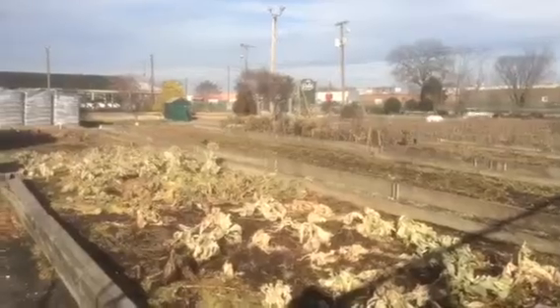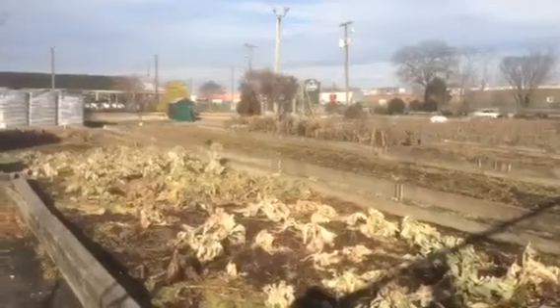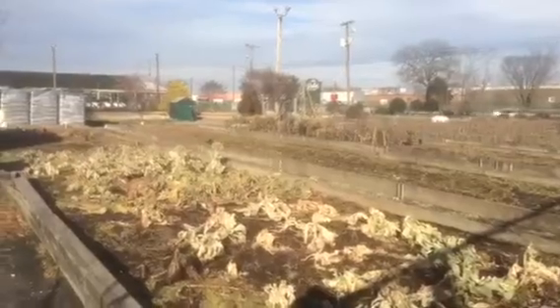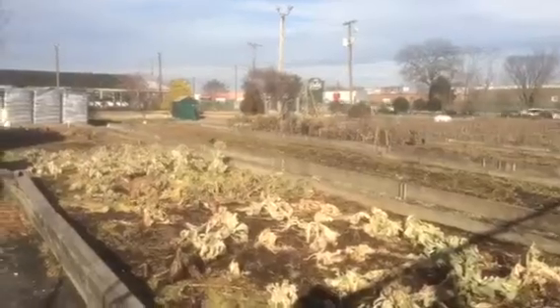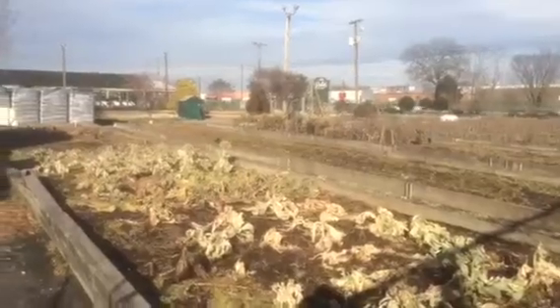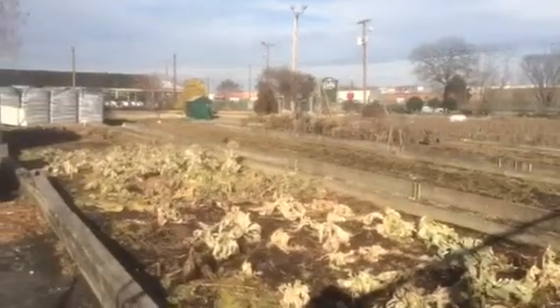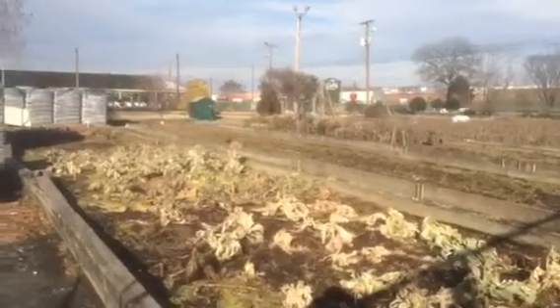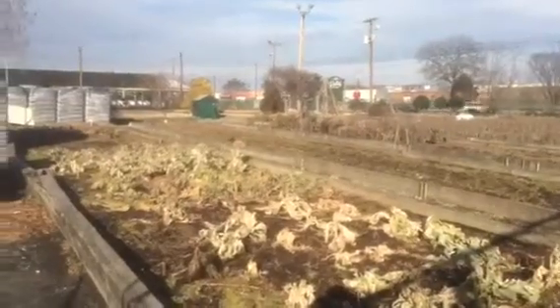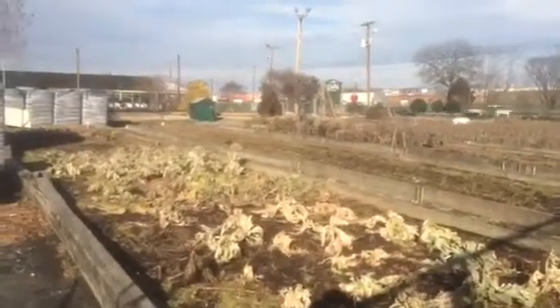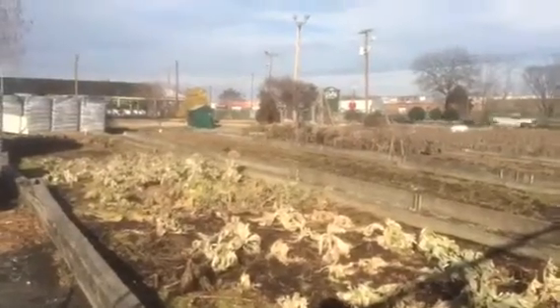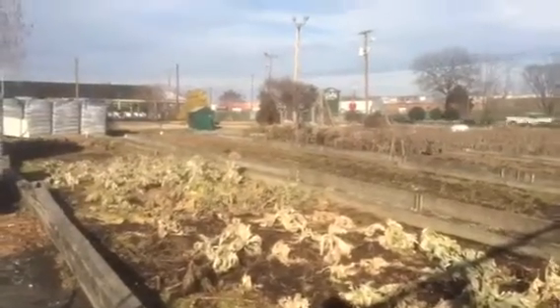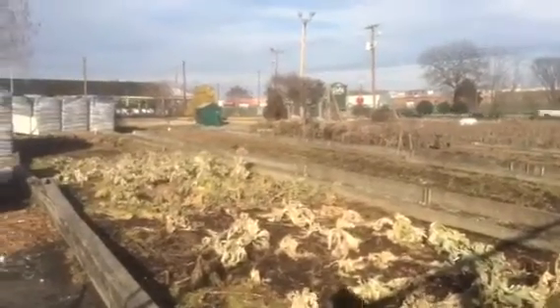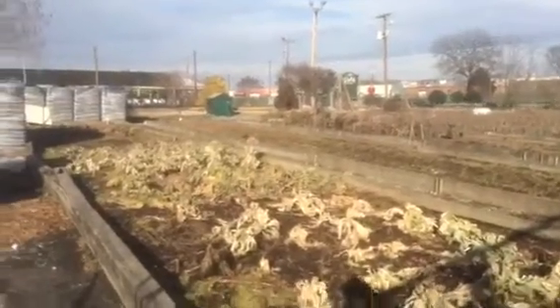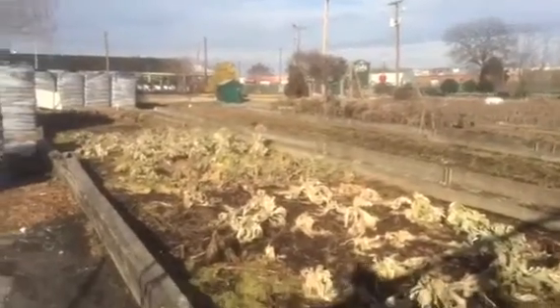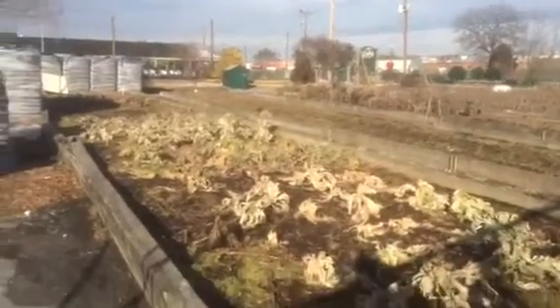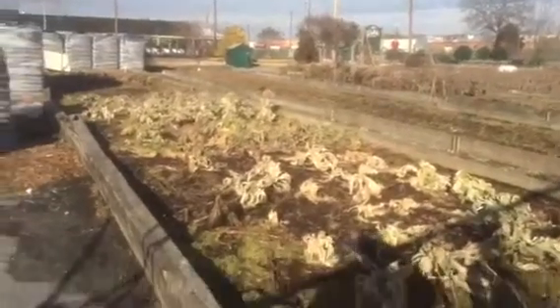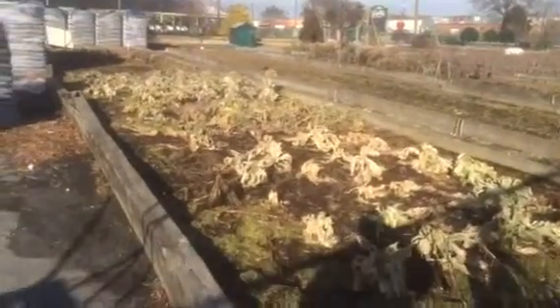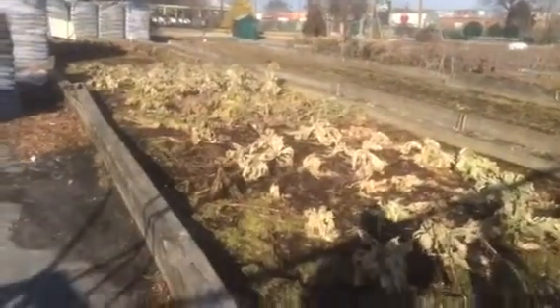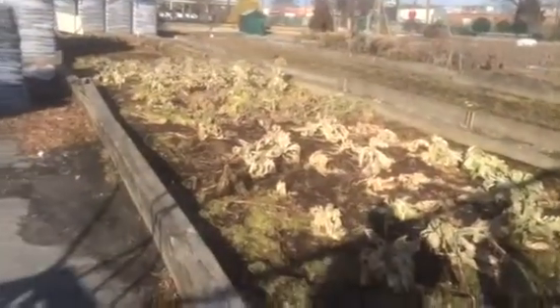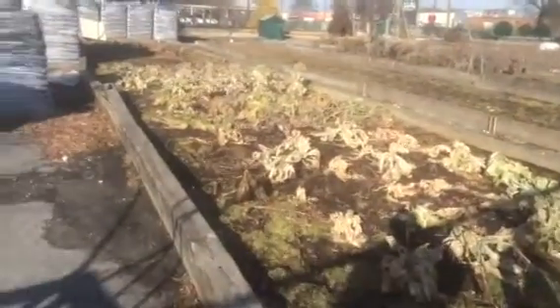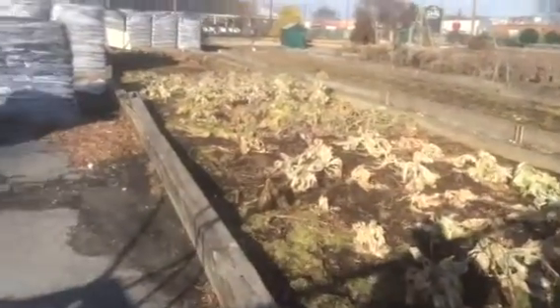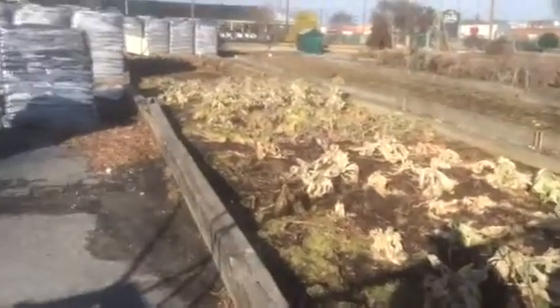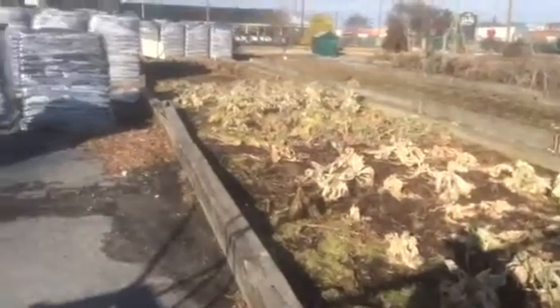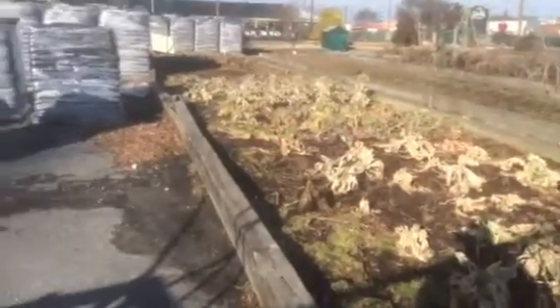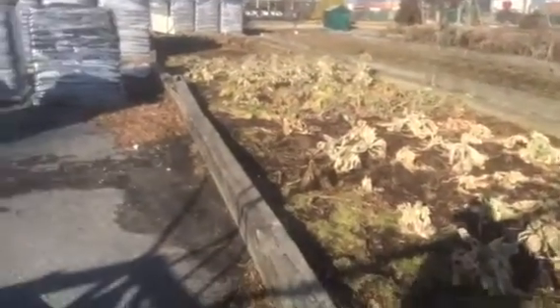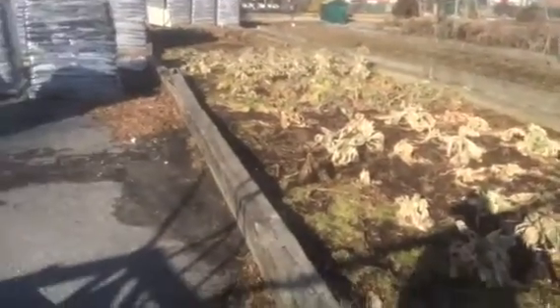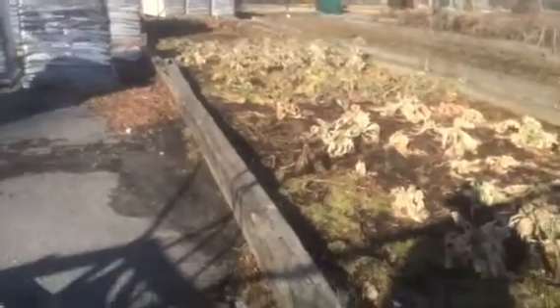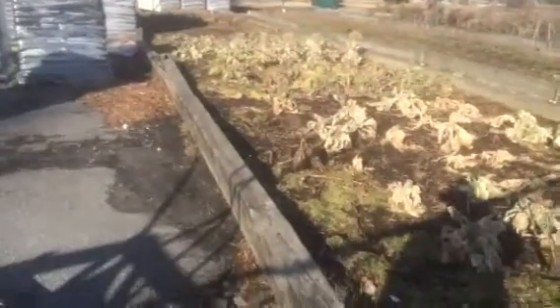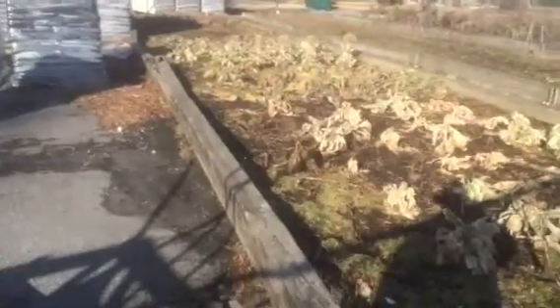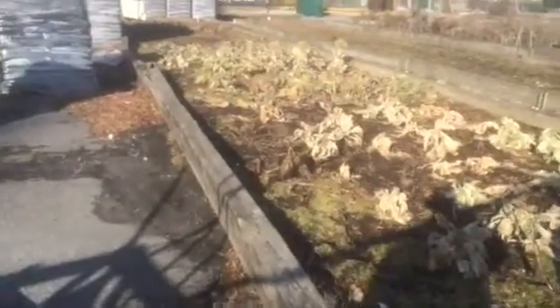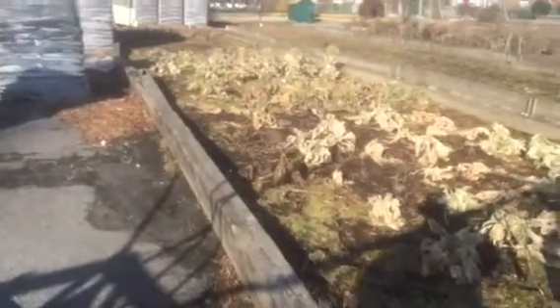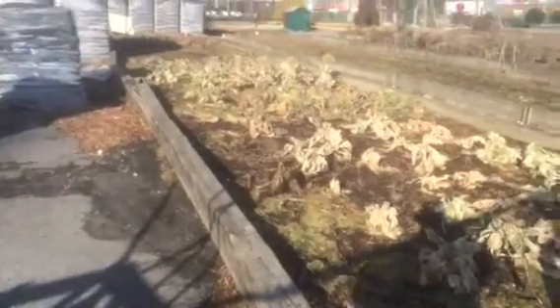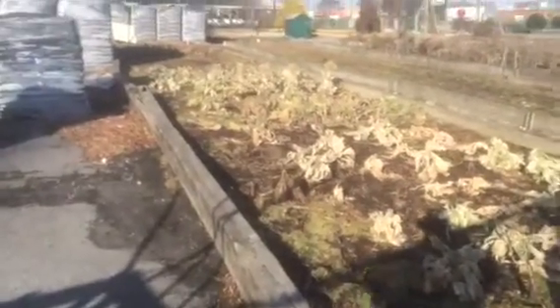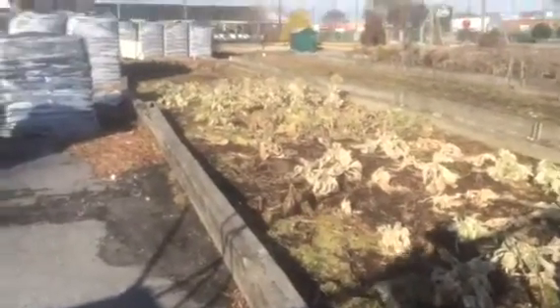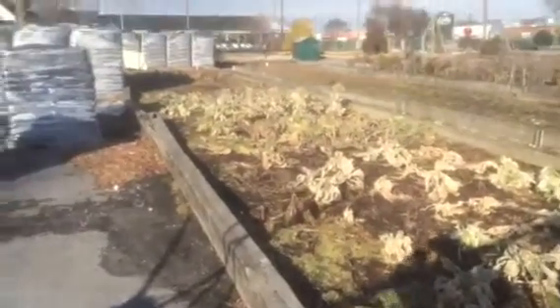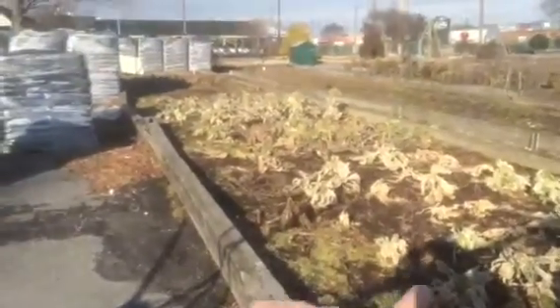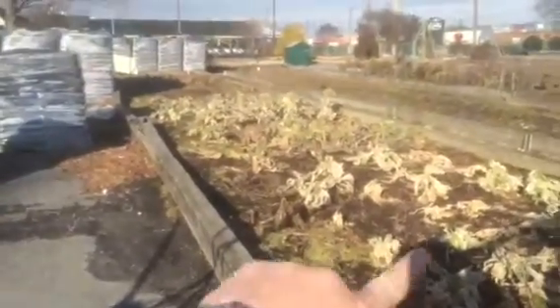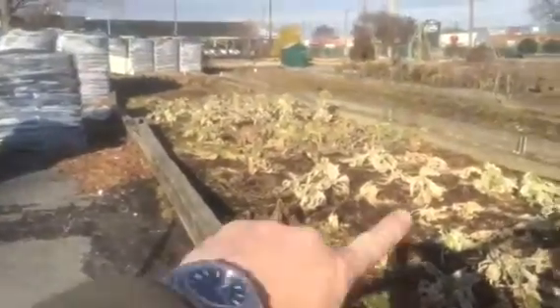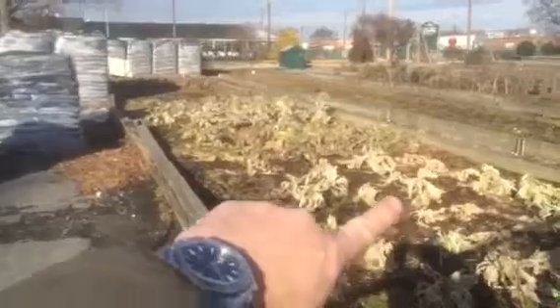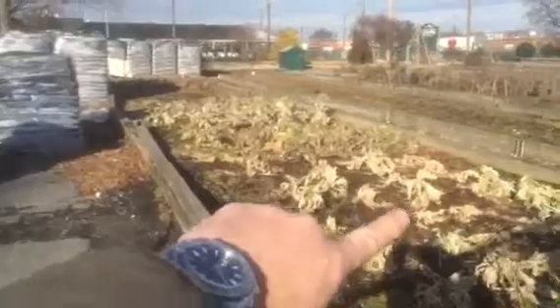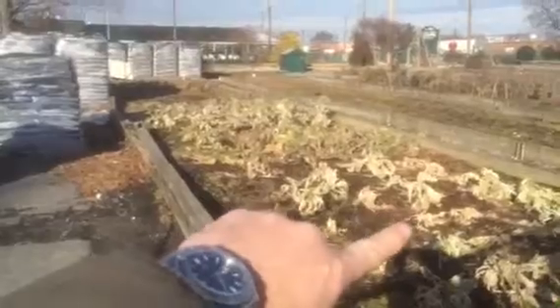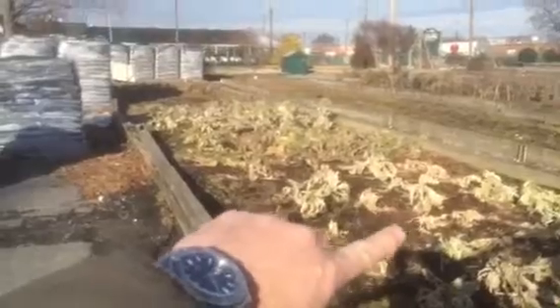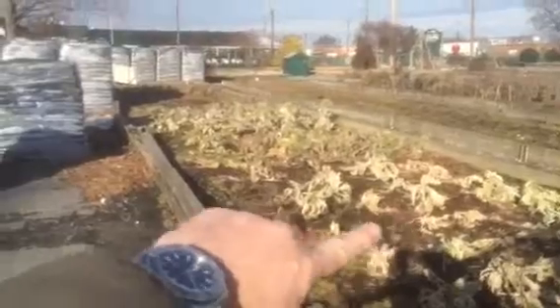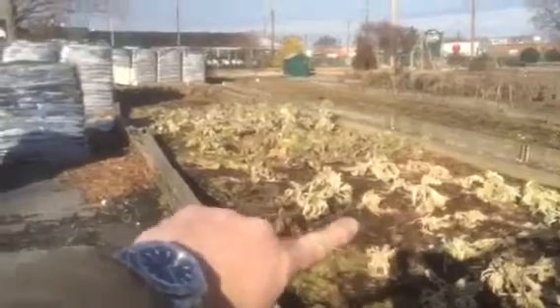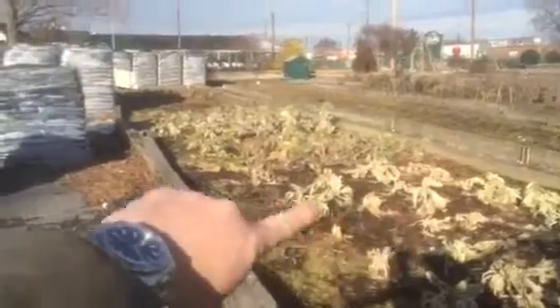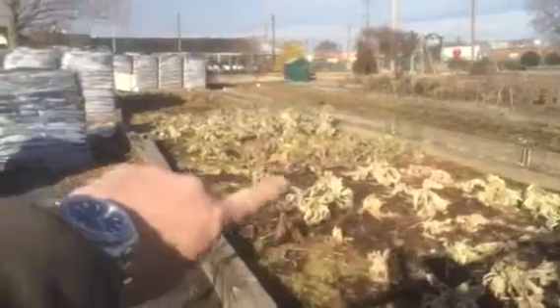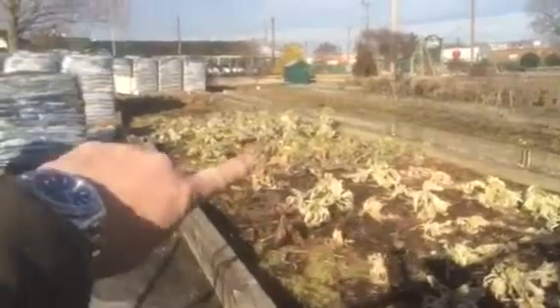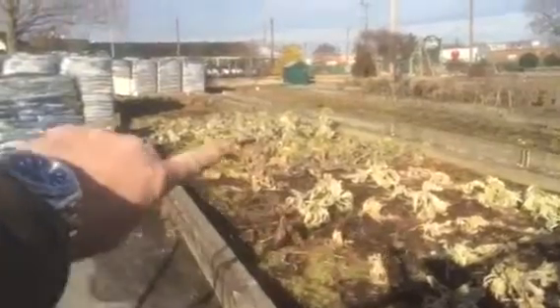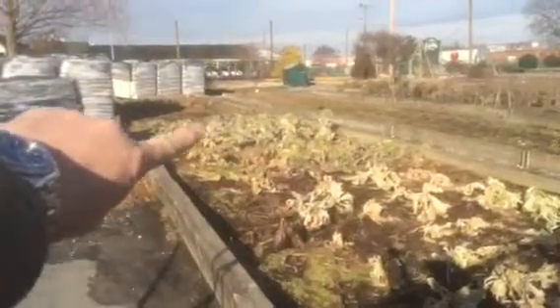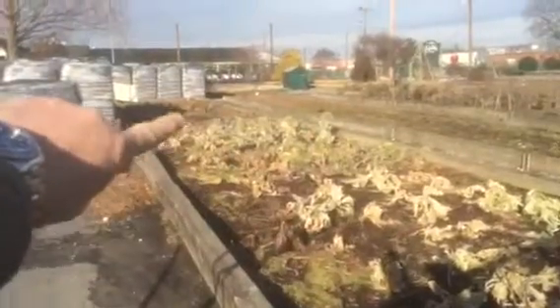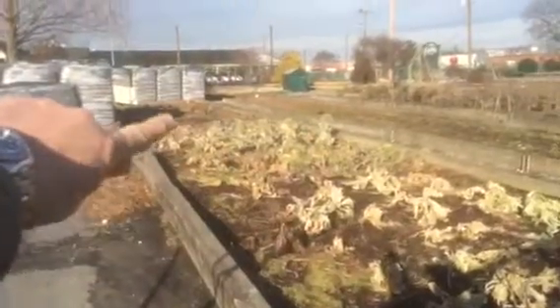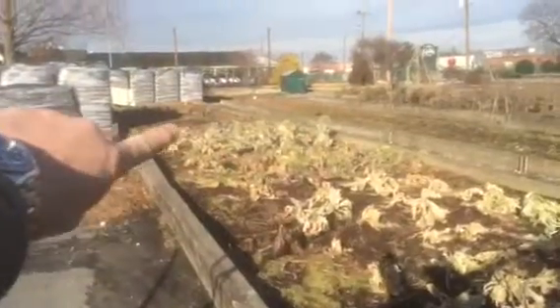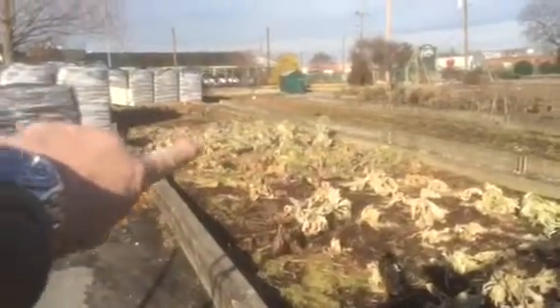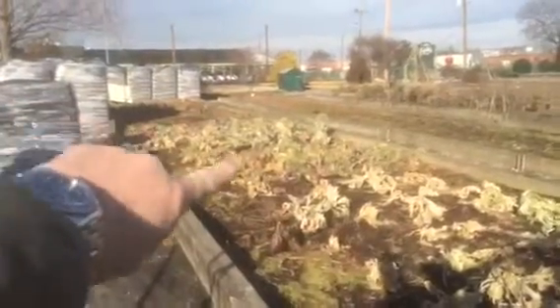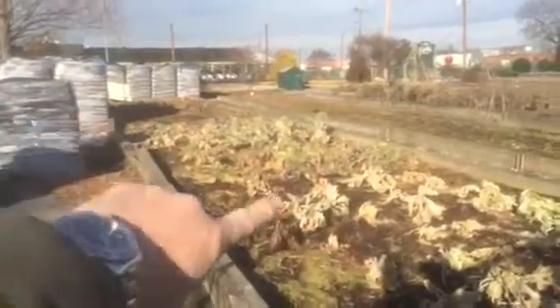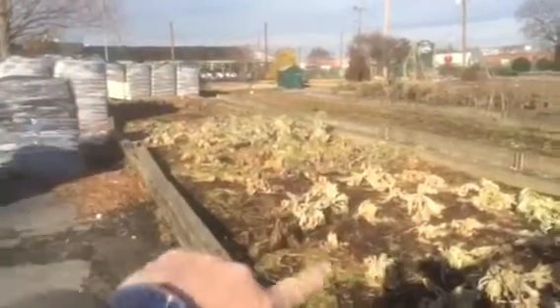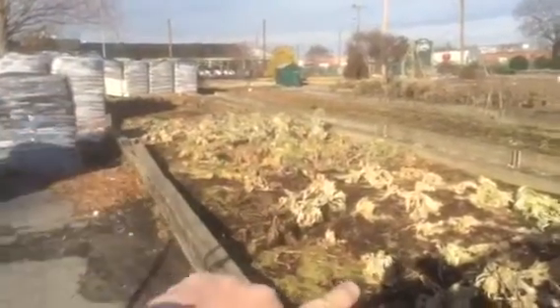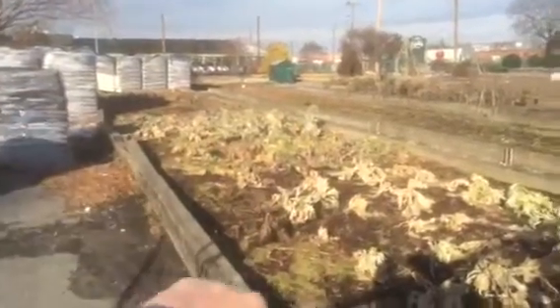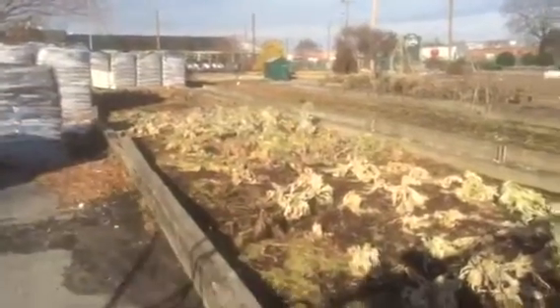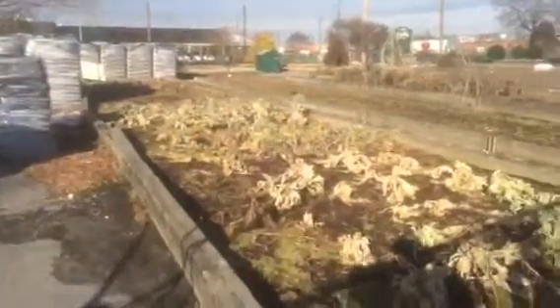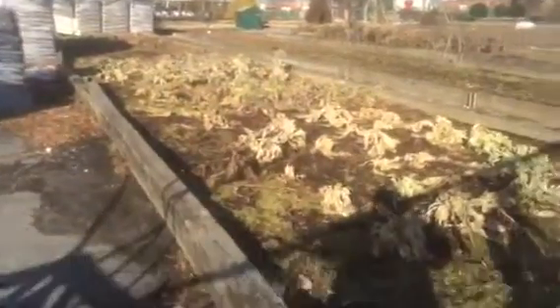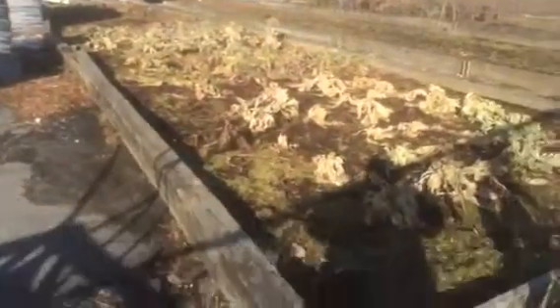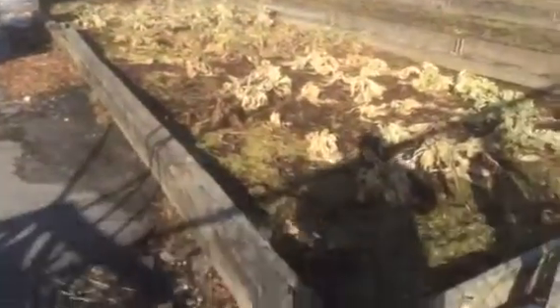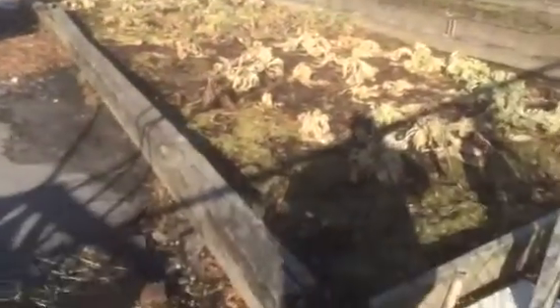Benneke Nursery demonstration rain garden project. I'm going to convert this one raised bed to a rain garden.